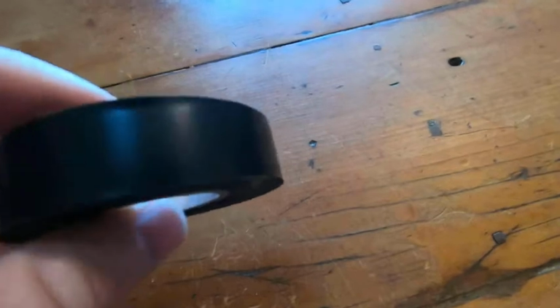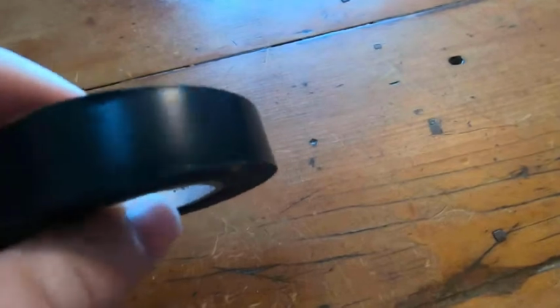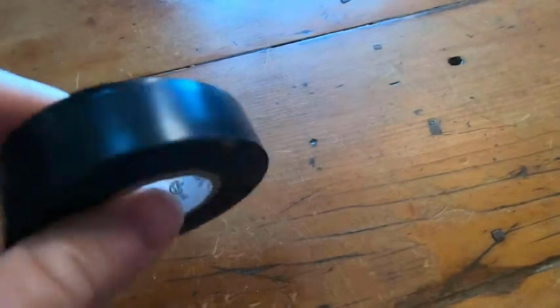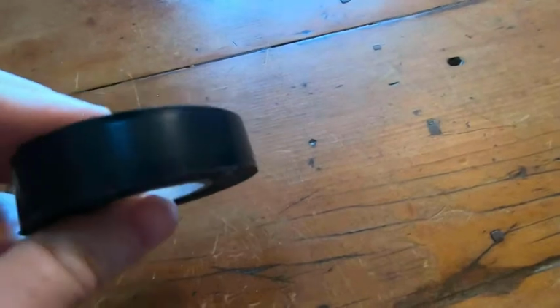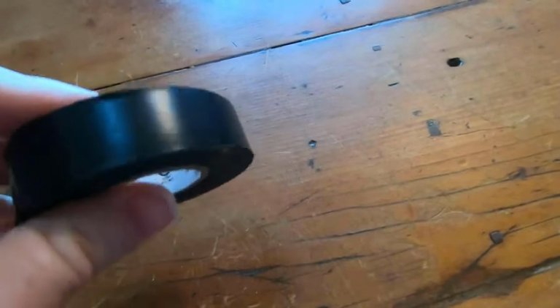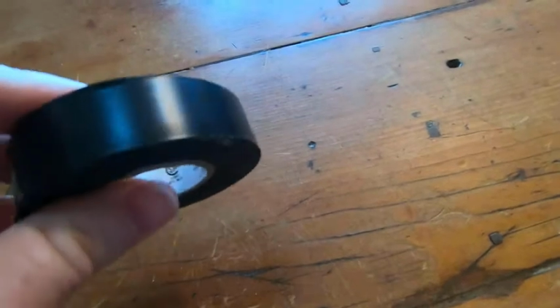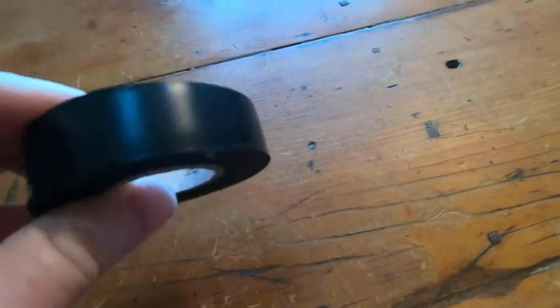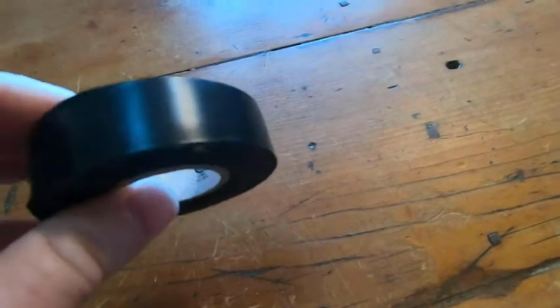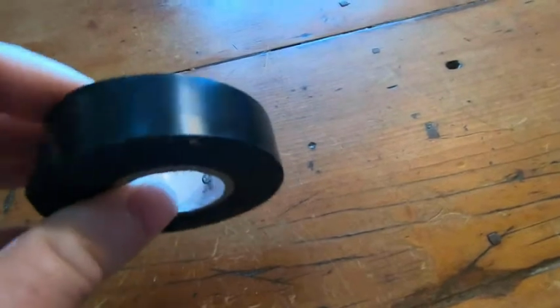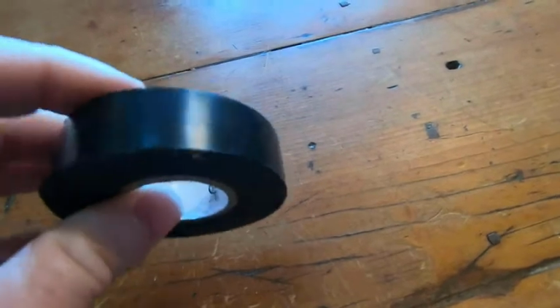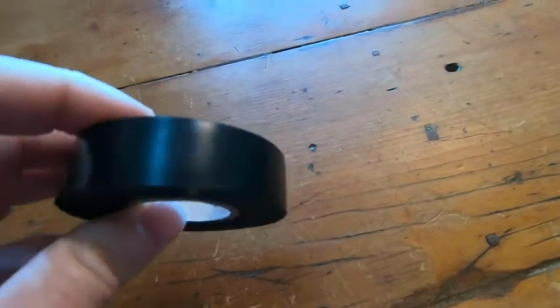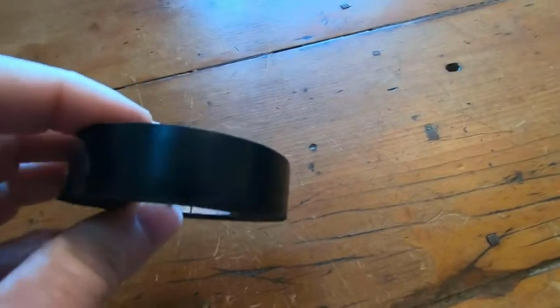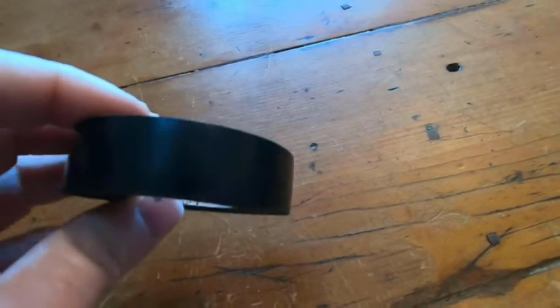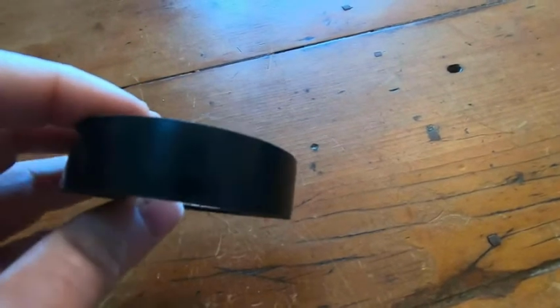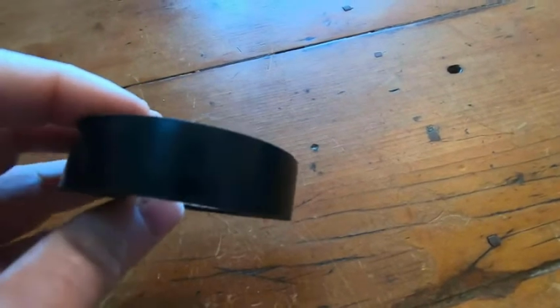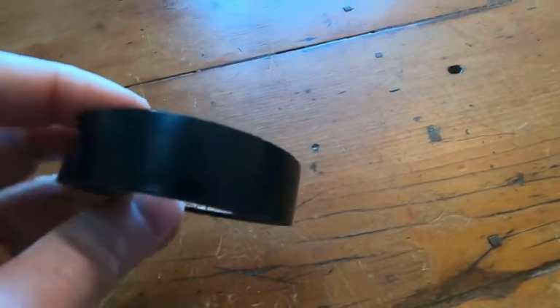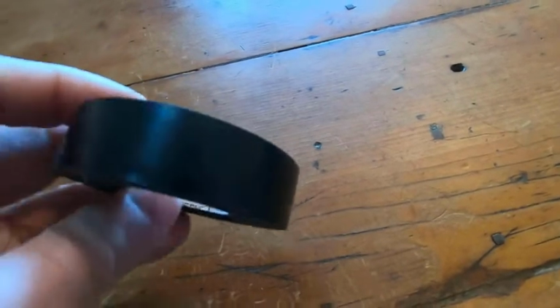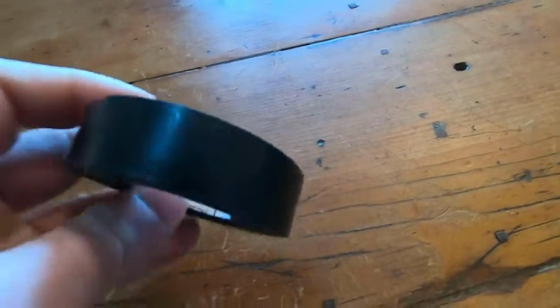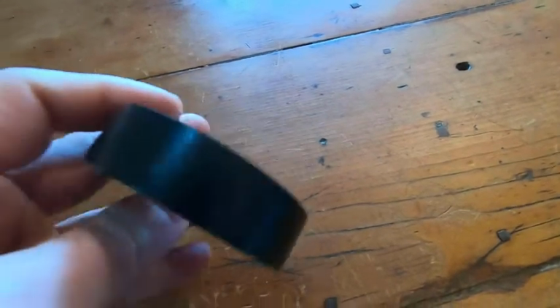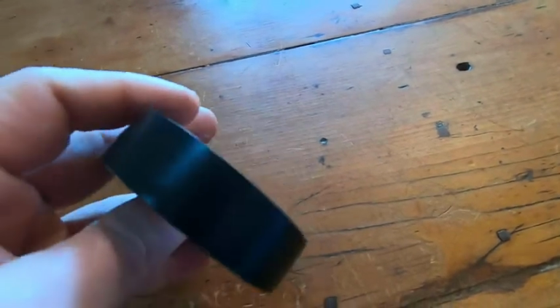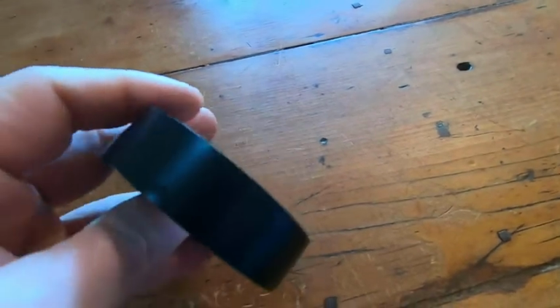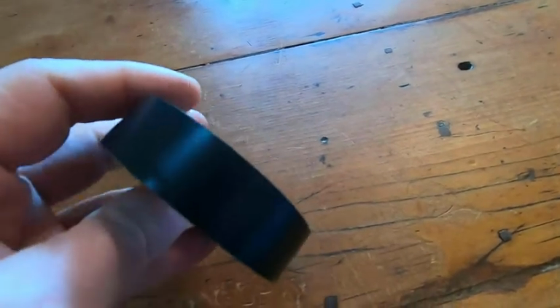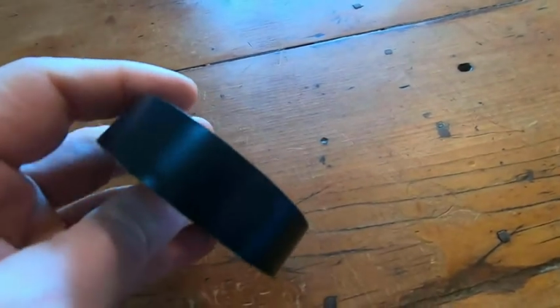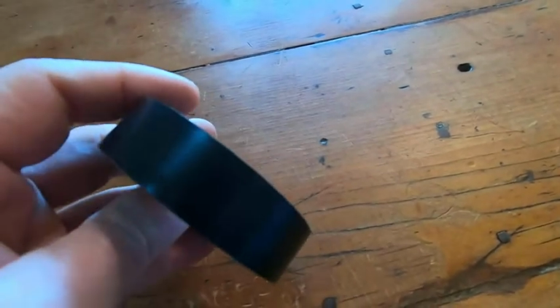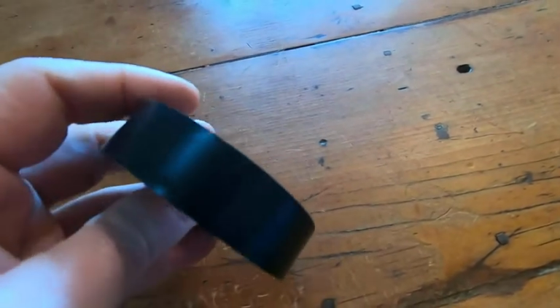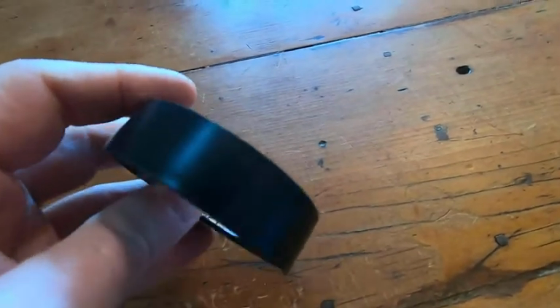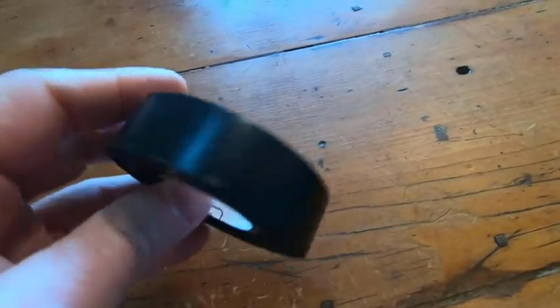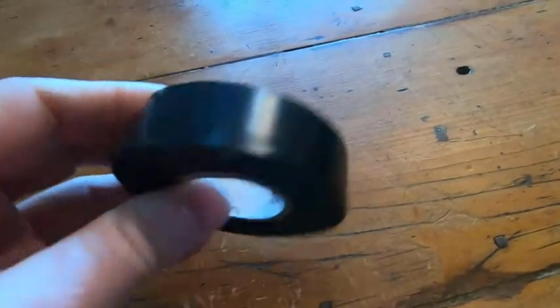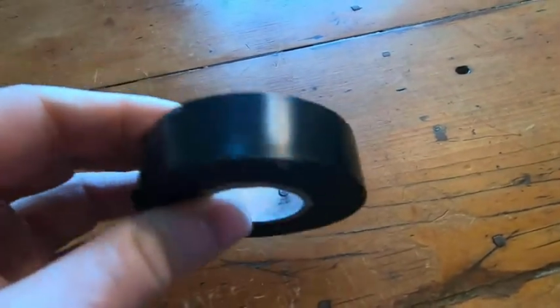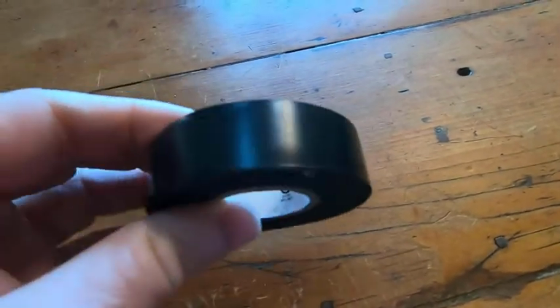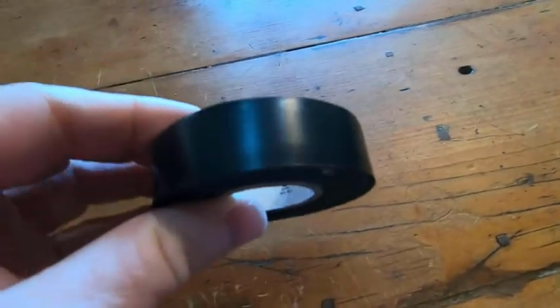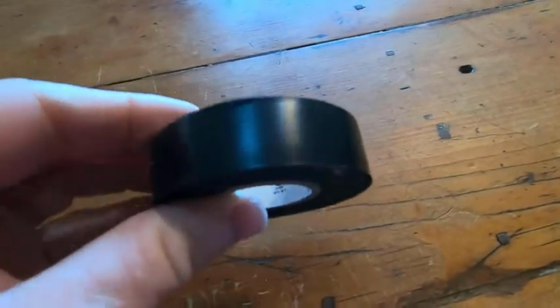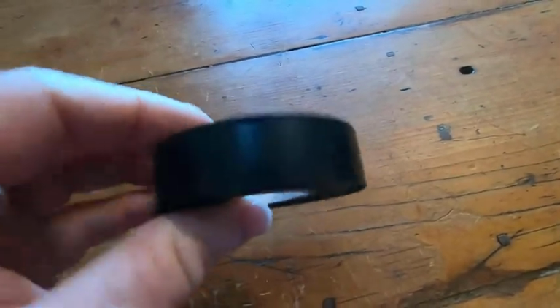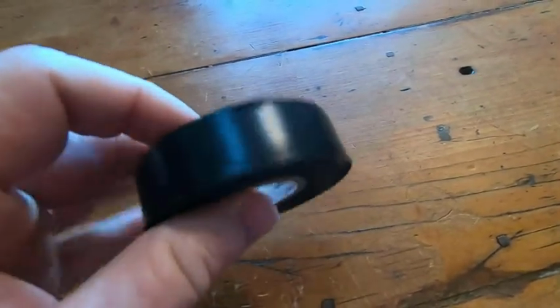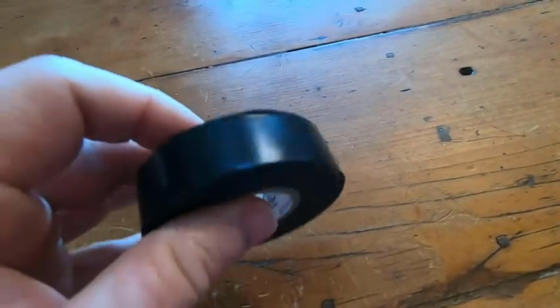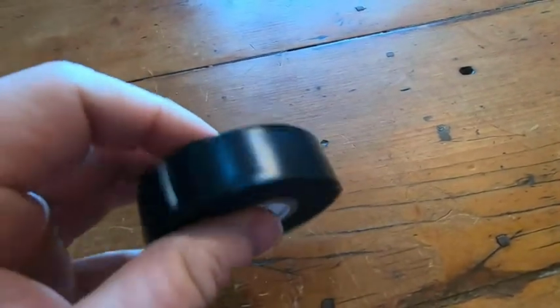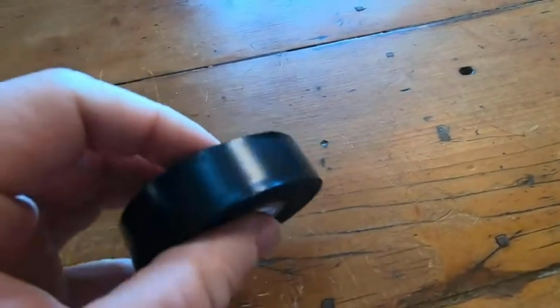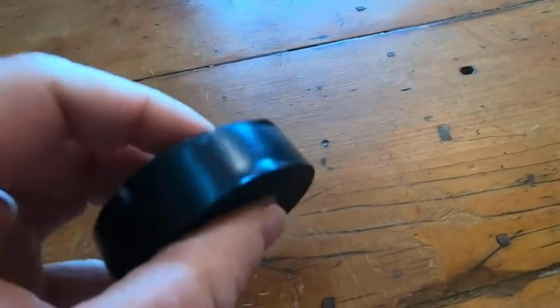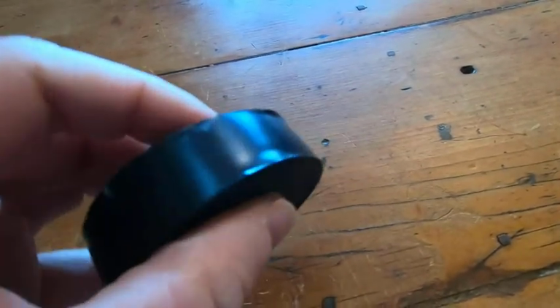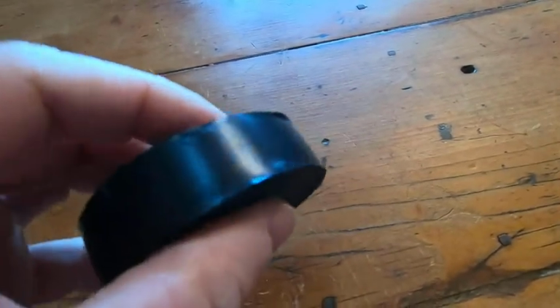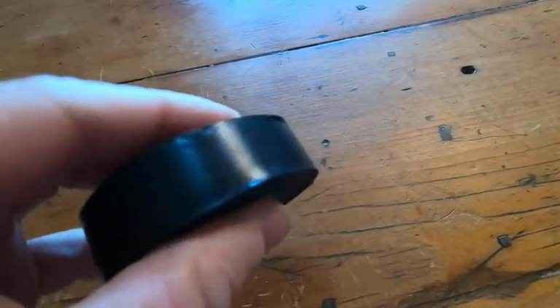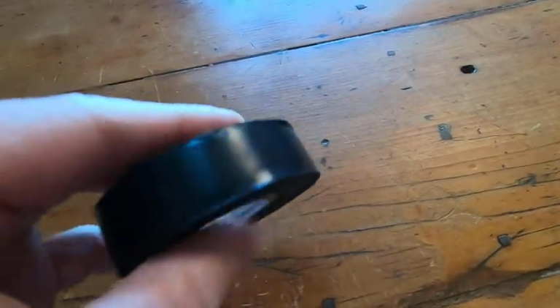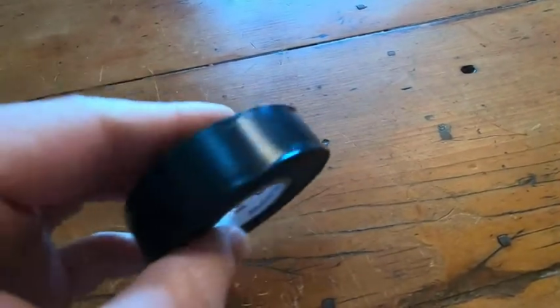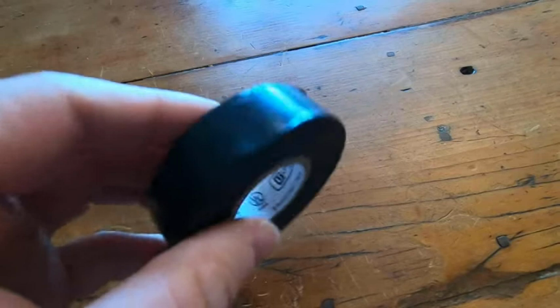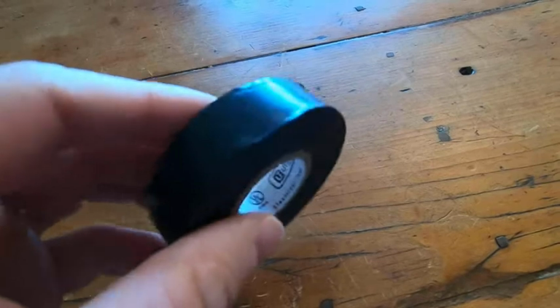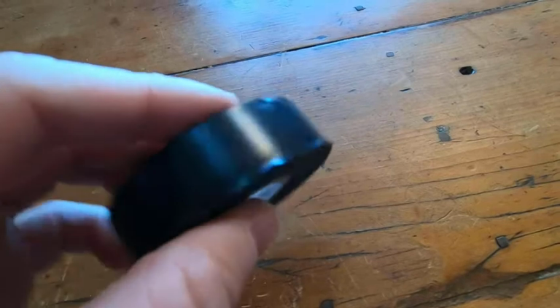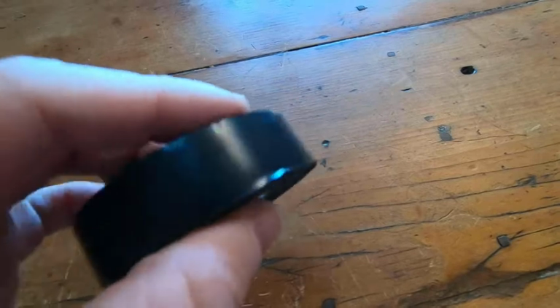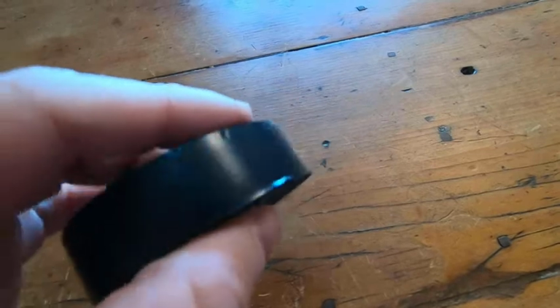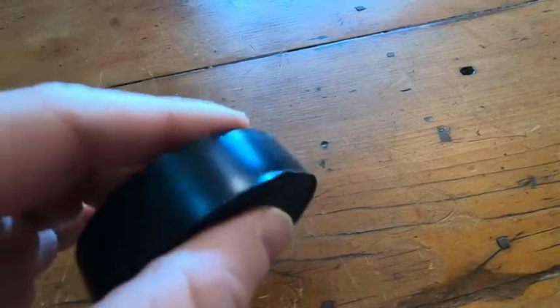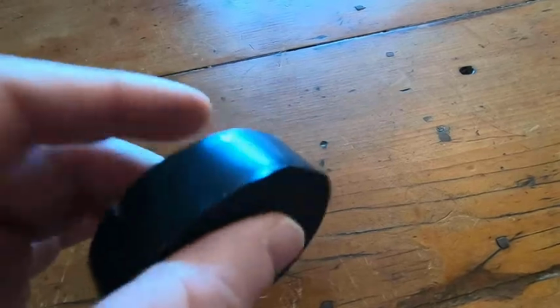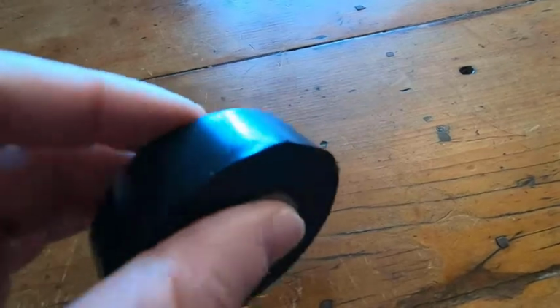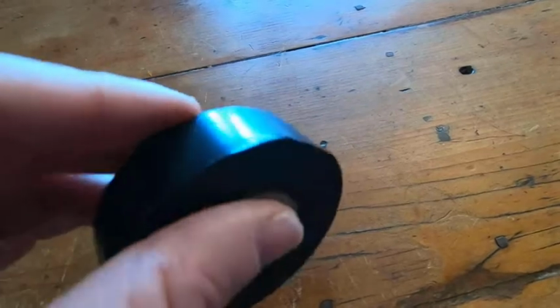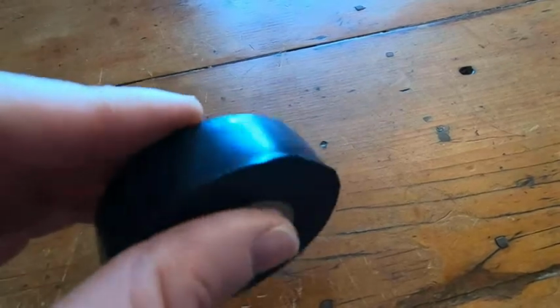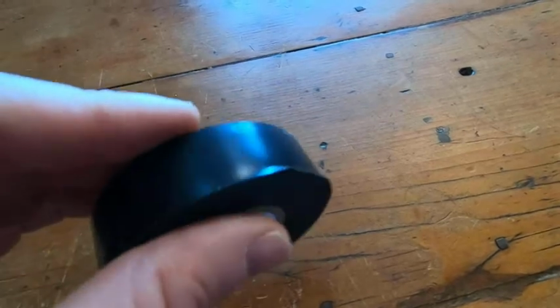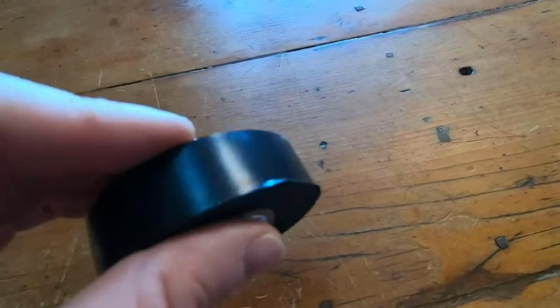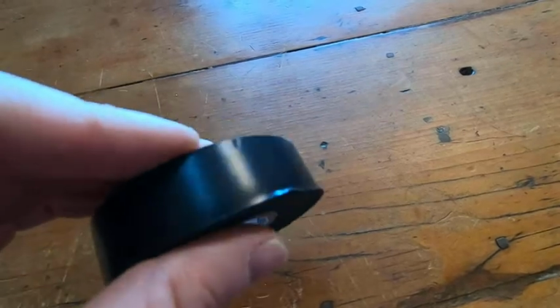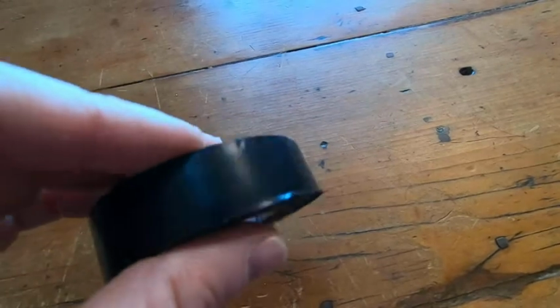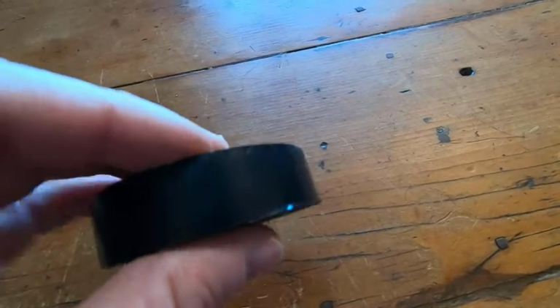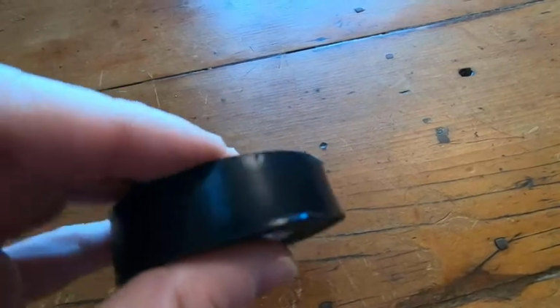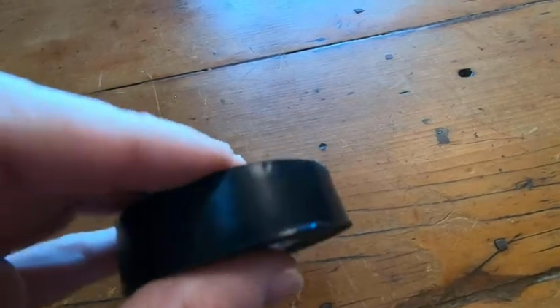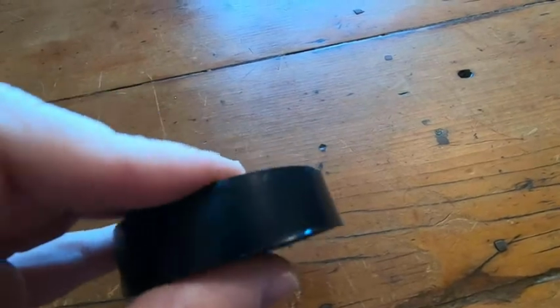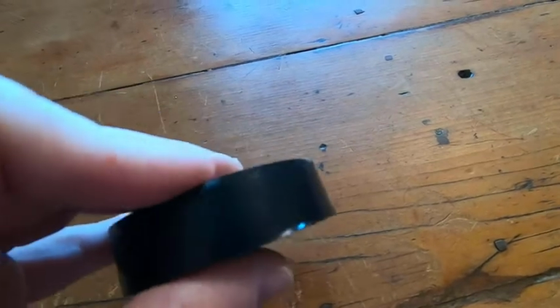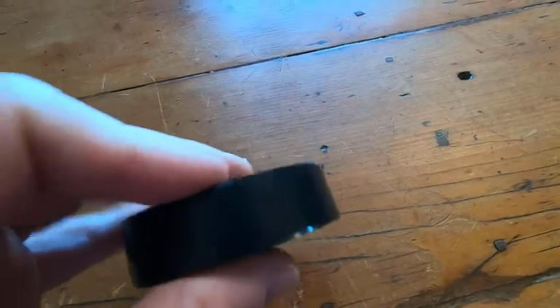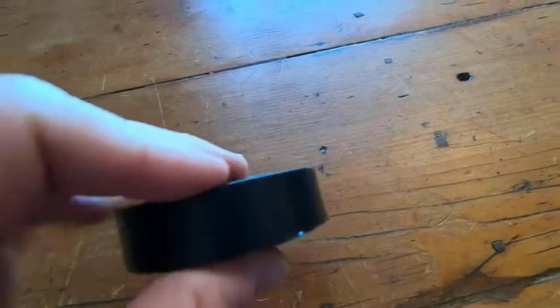This is really high quality electric tape. The pros of this product are that it does work, it's heavy duty, and it's high quality.